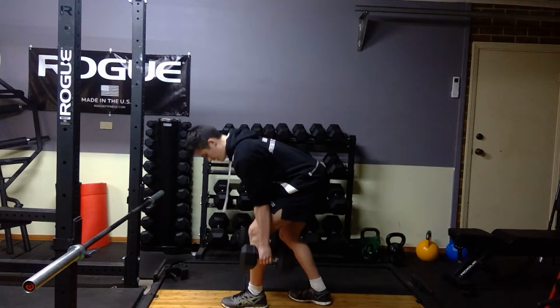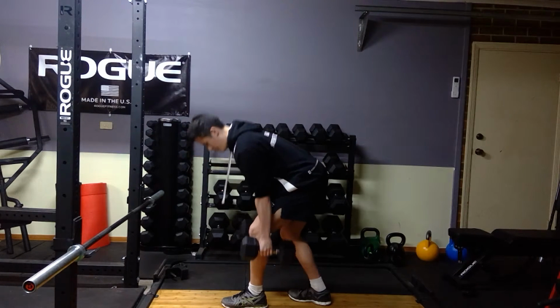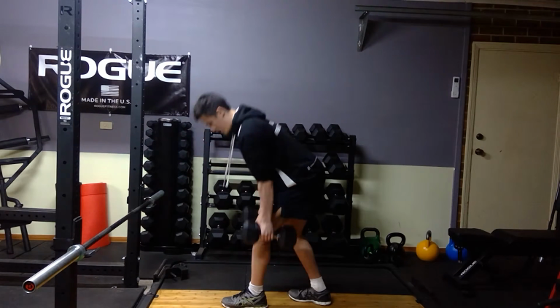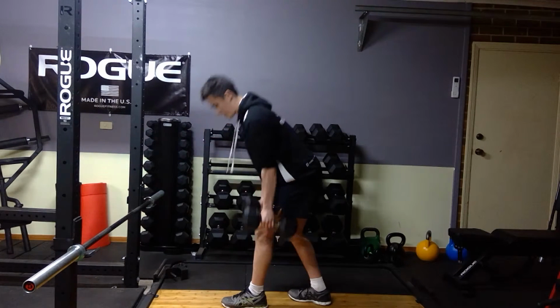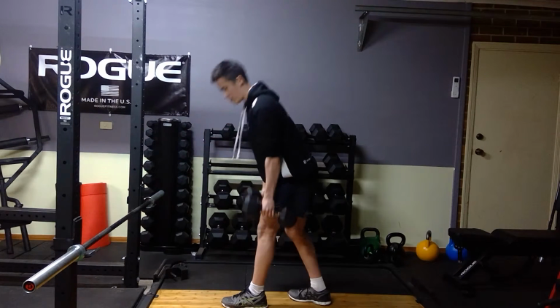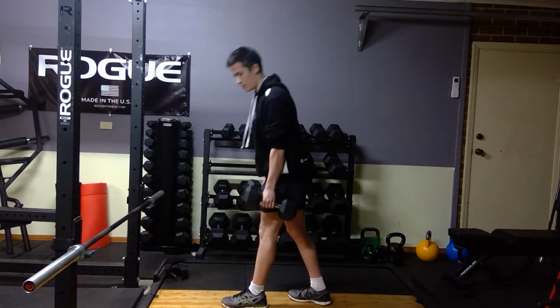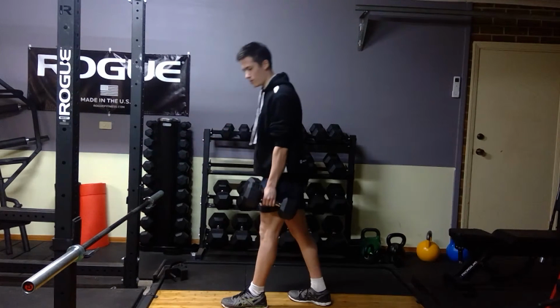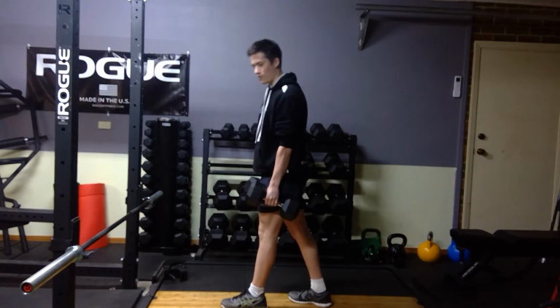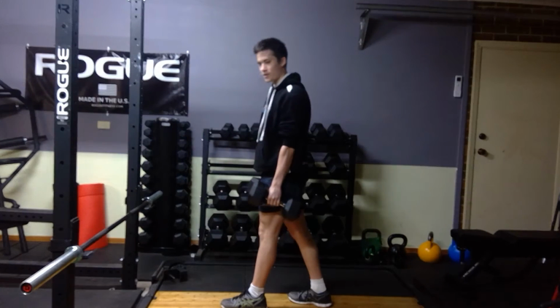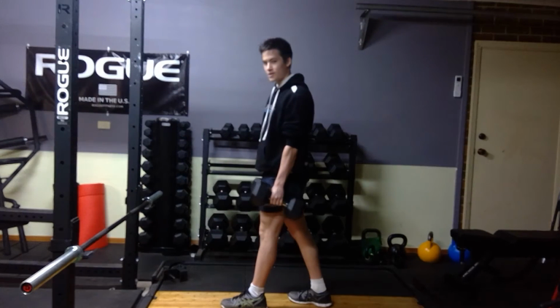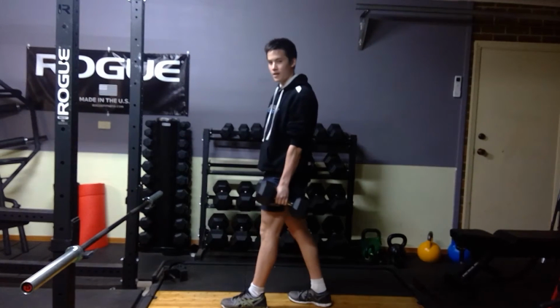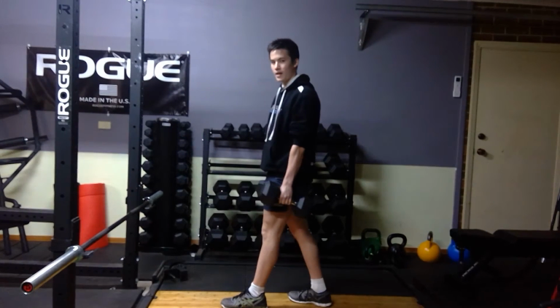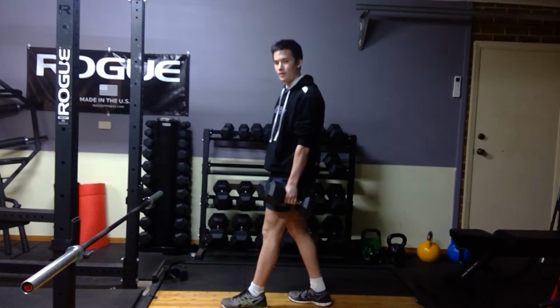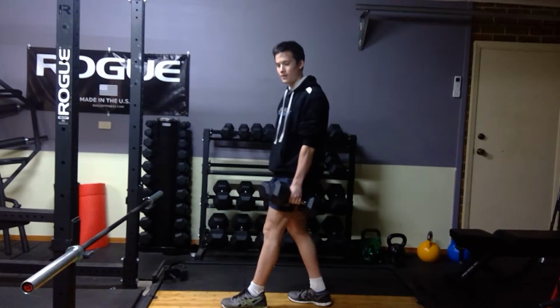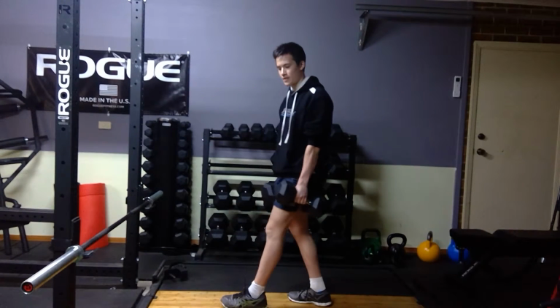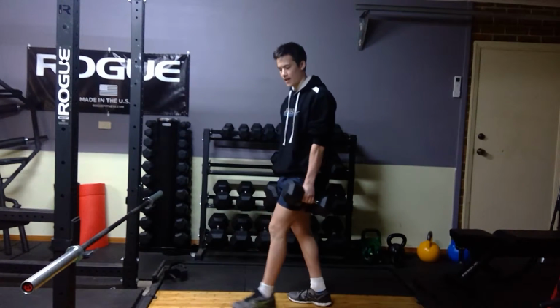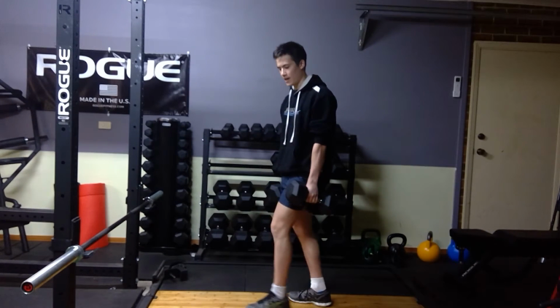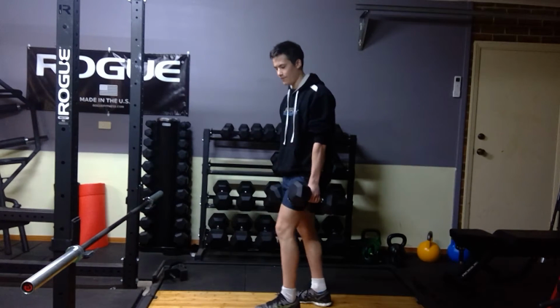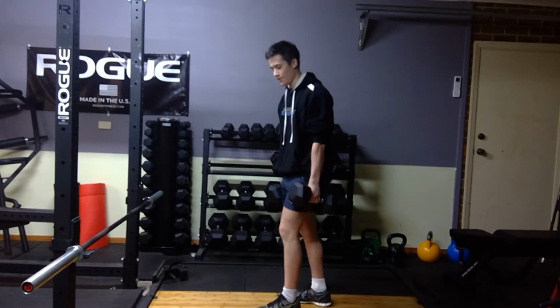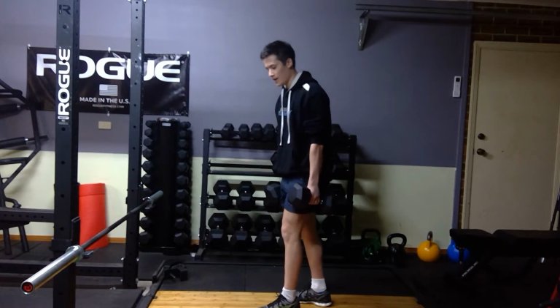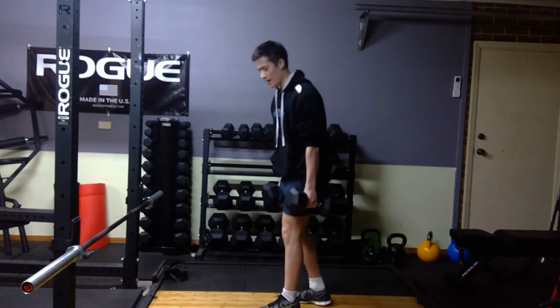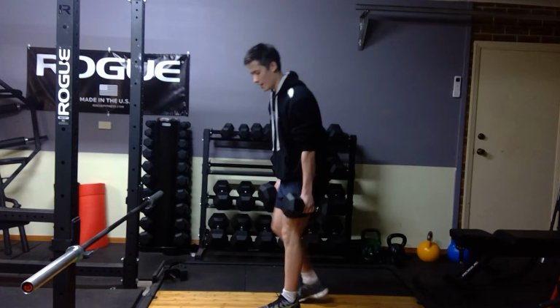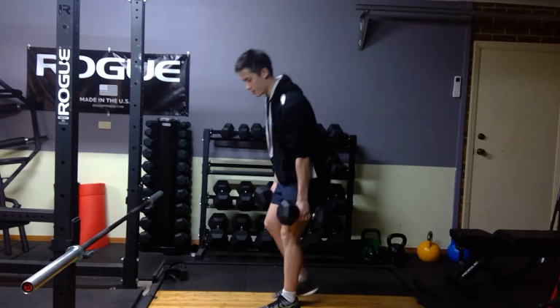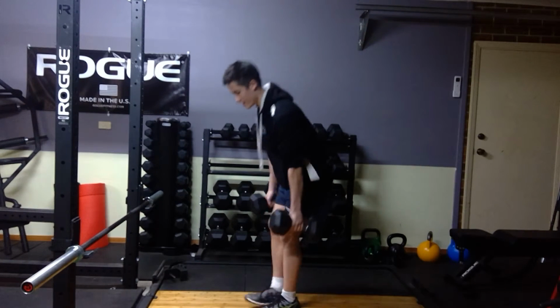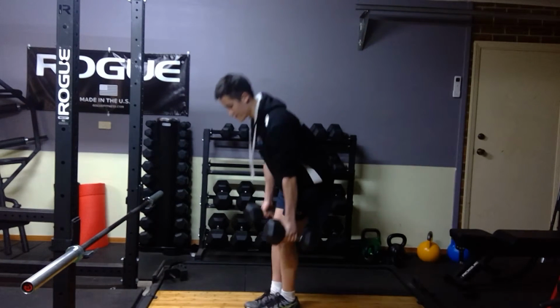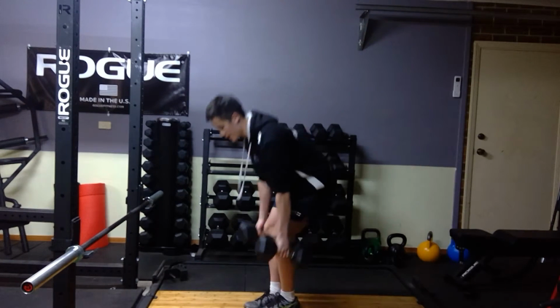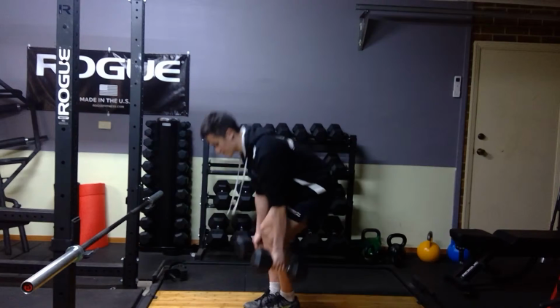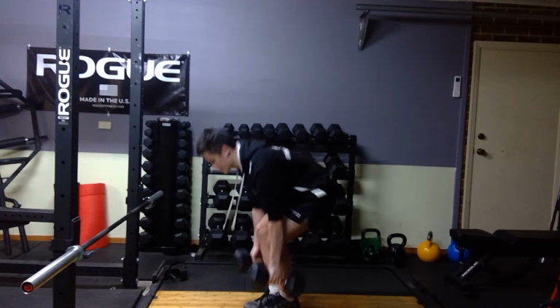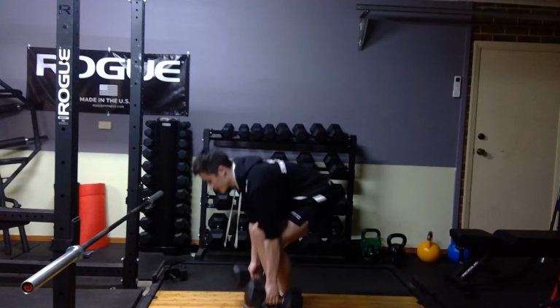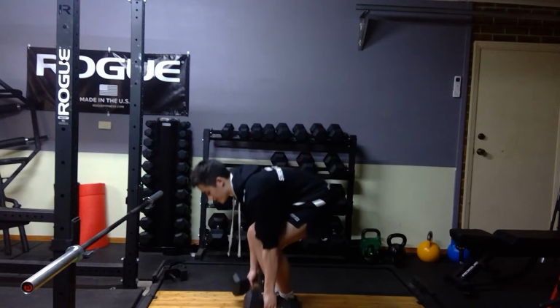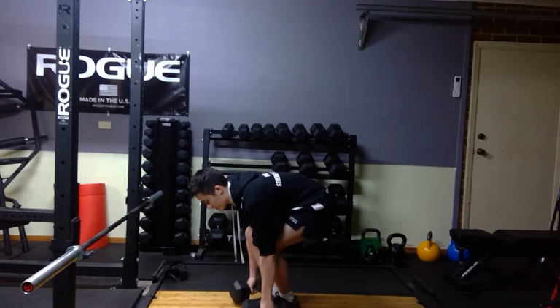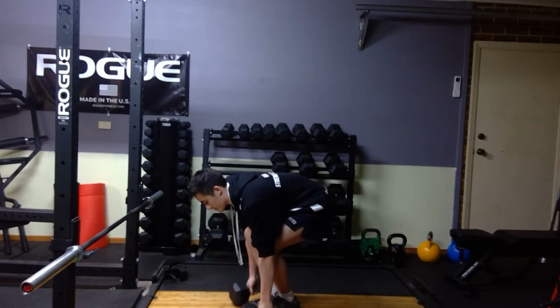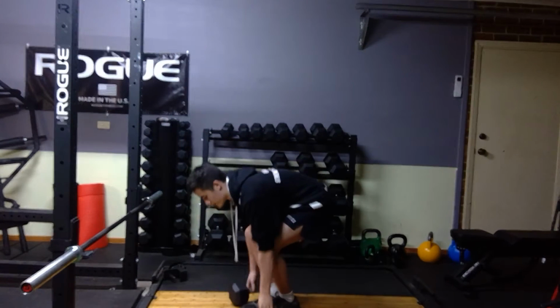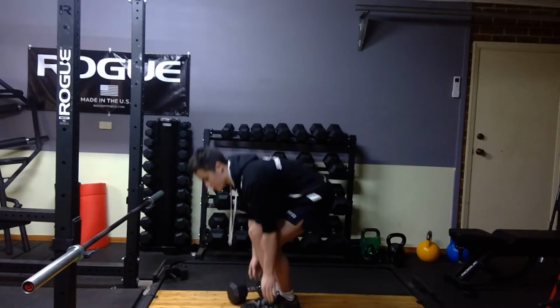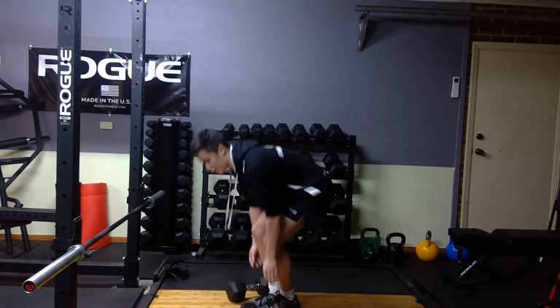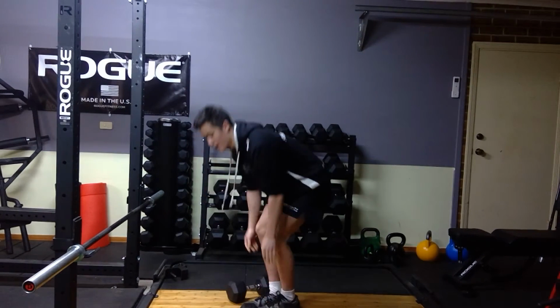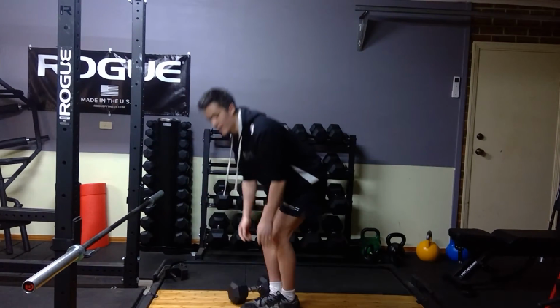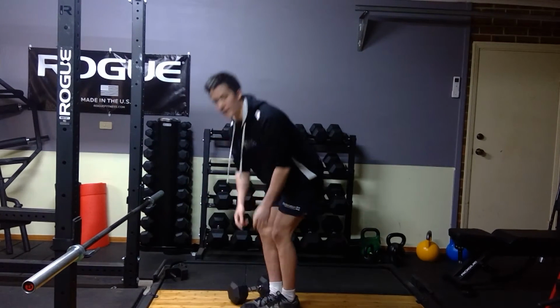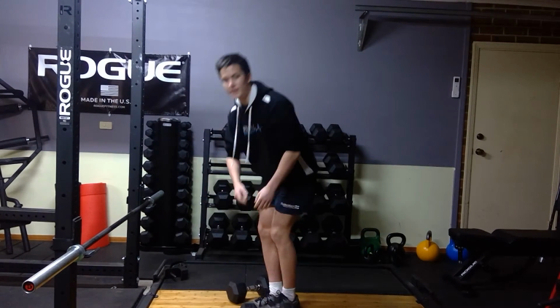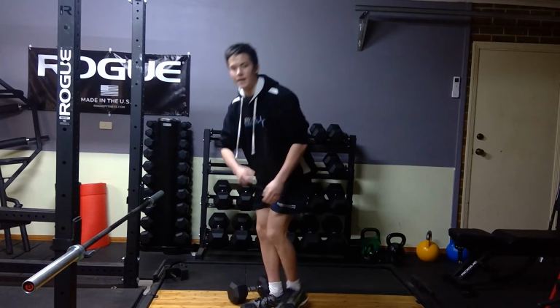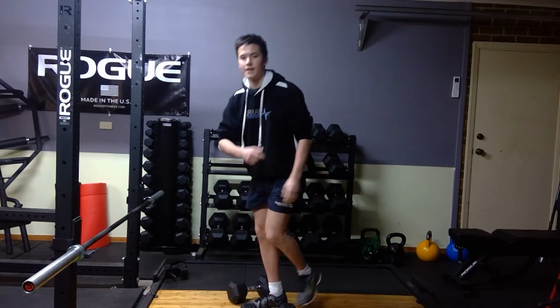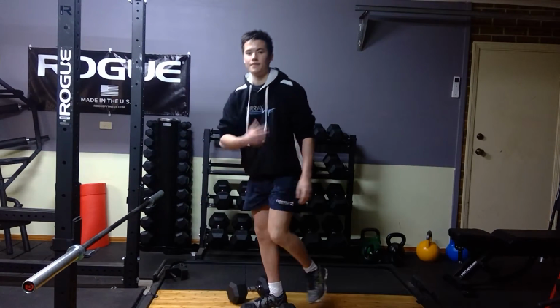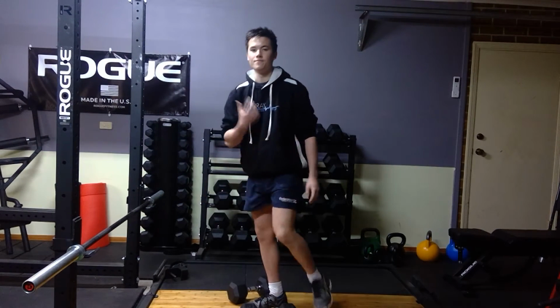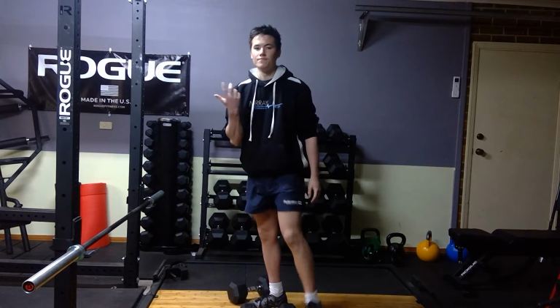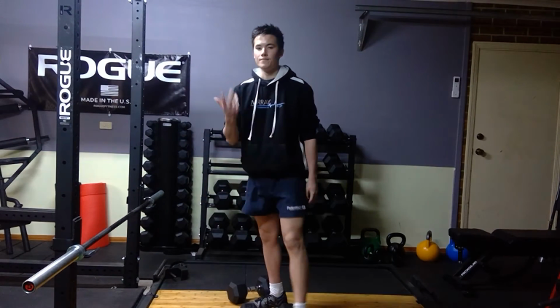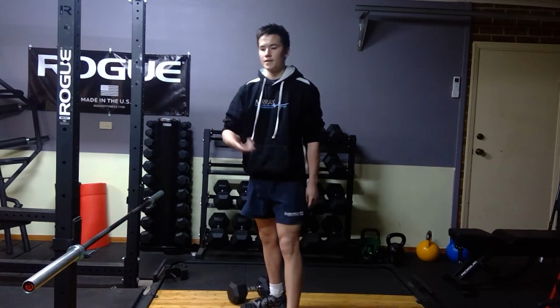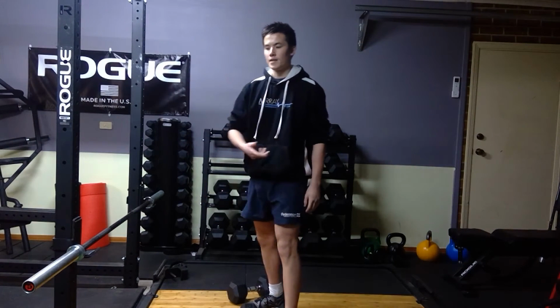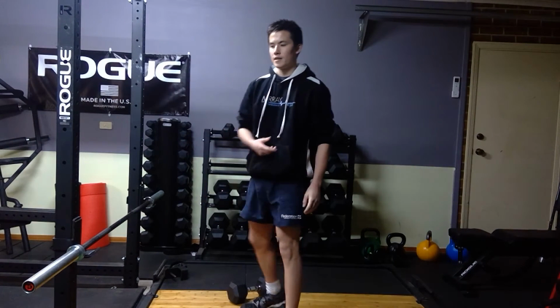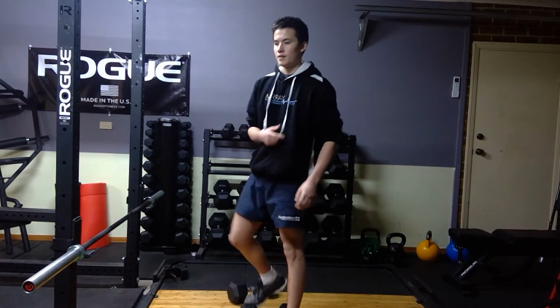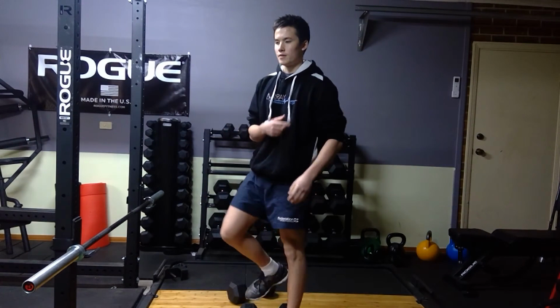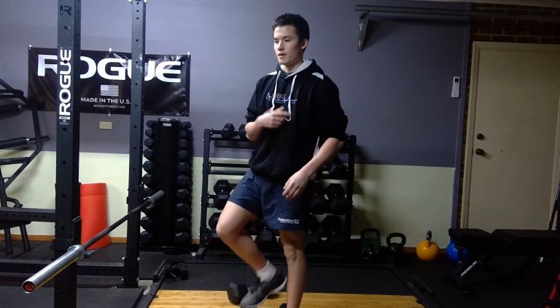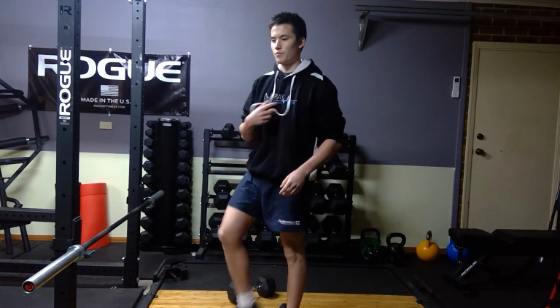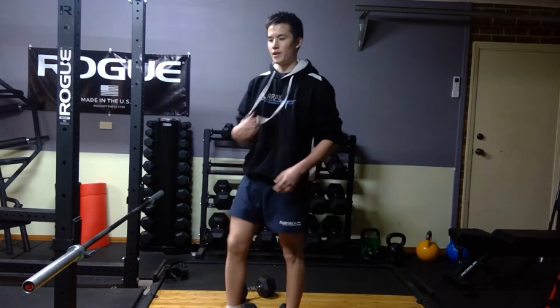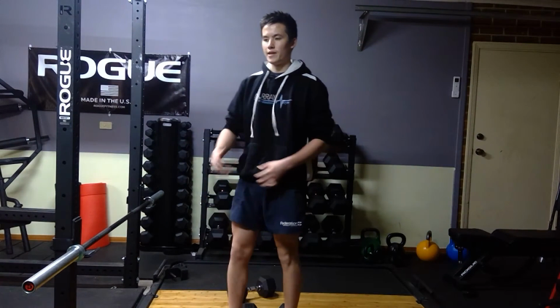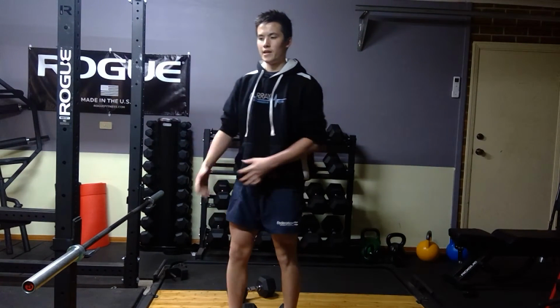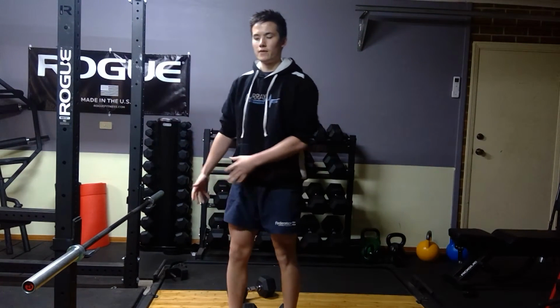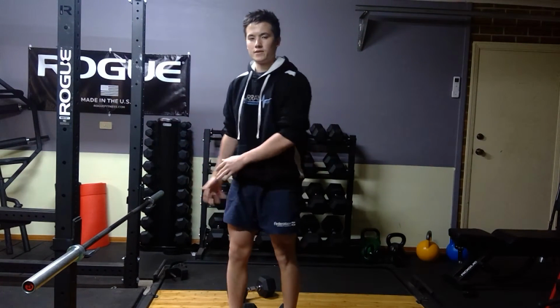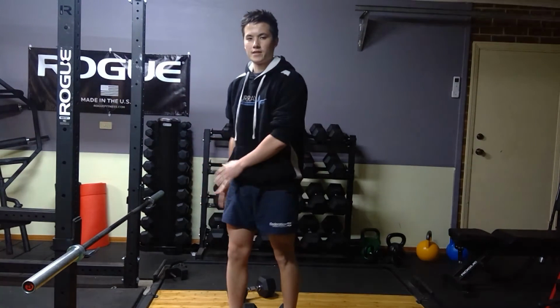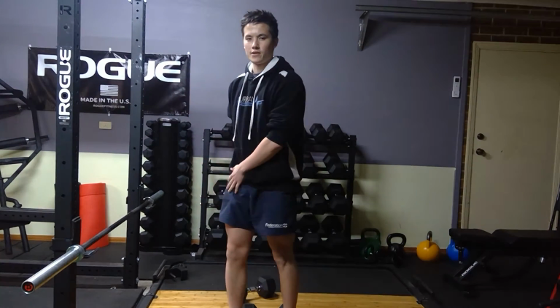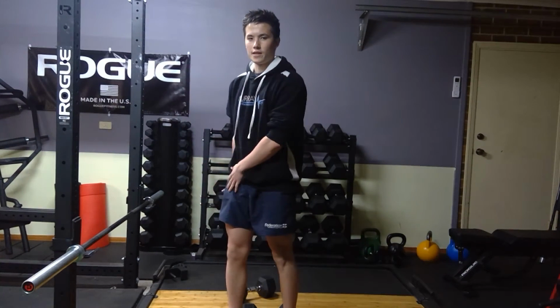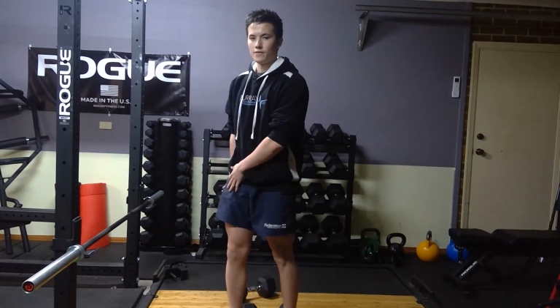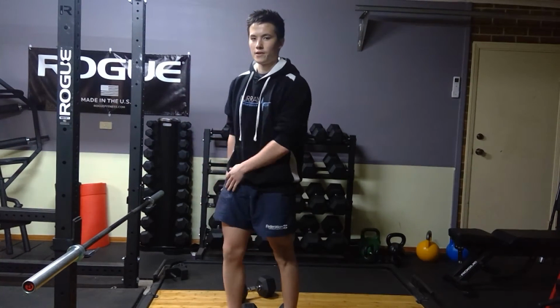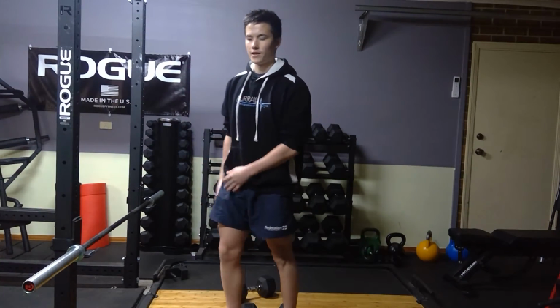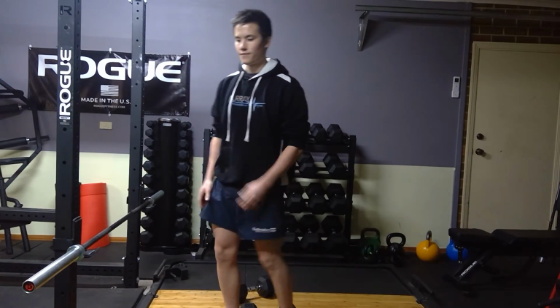You're going to do one side for your set of reps, and then just complete the other side on the other leg.